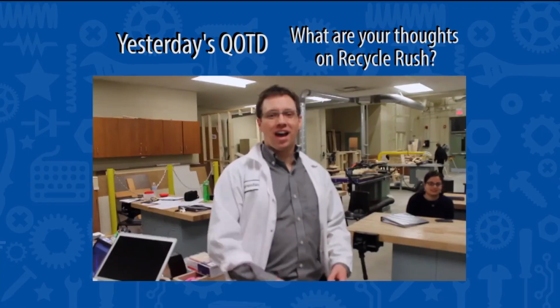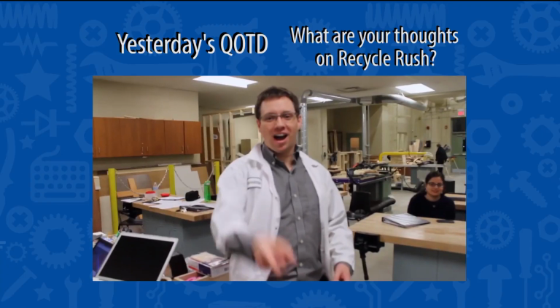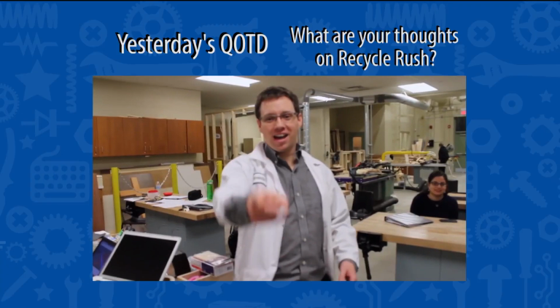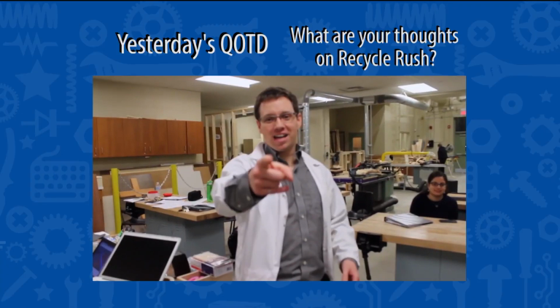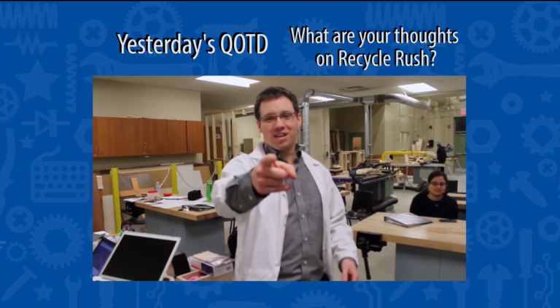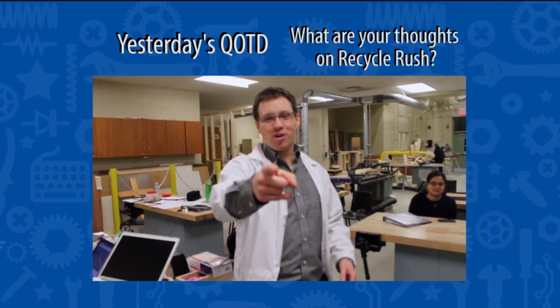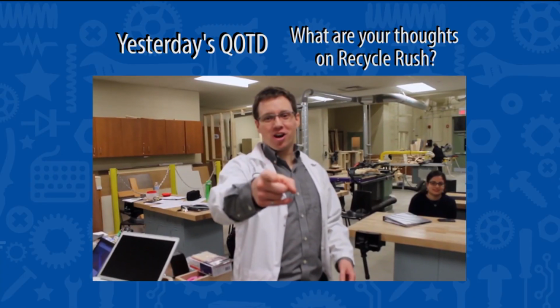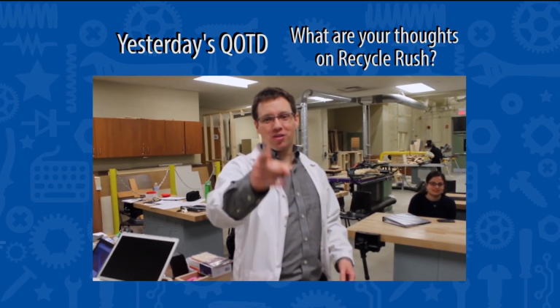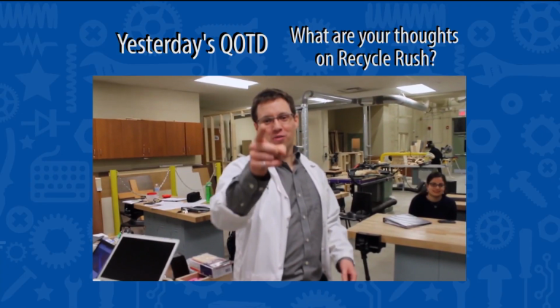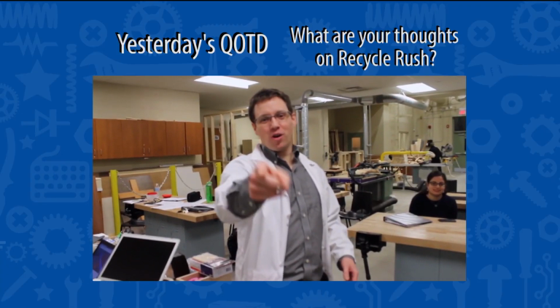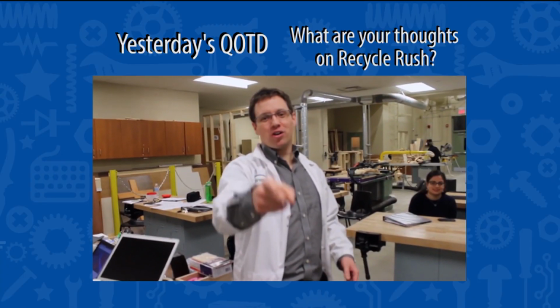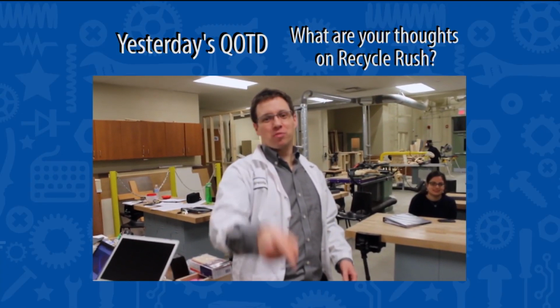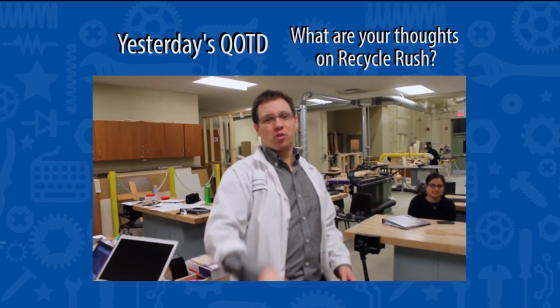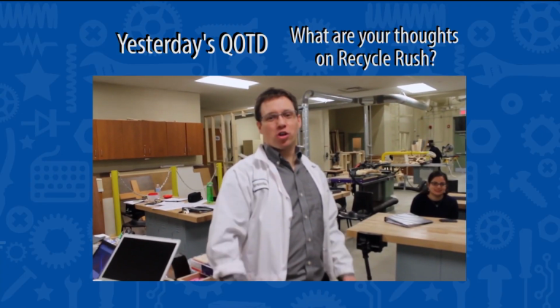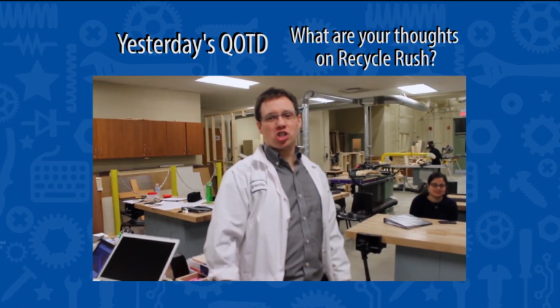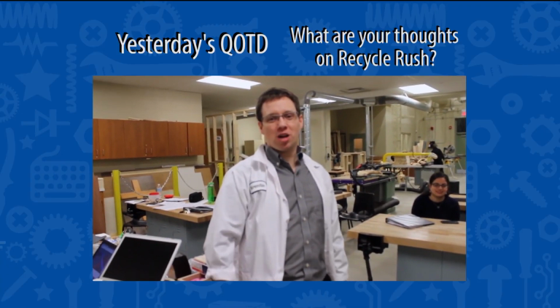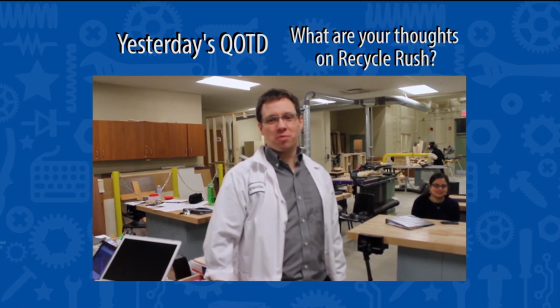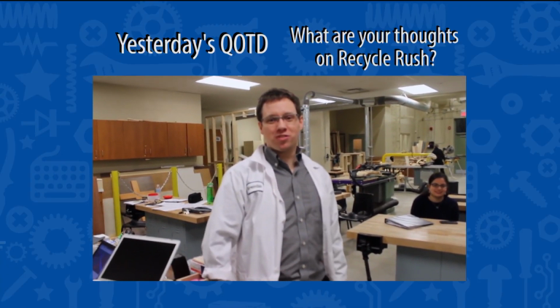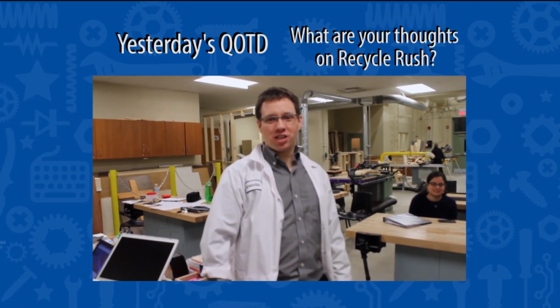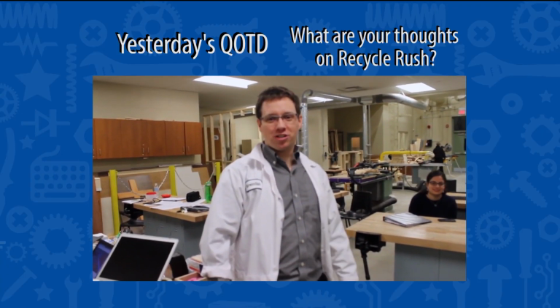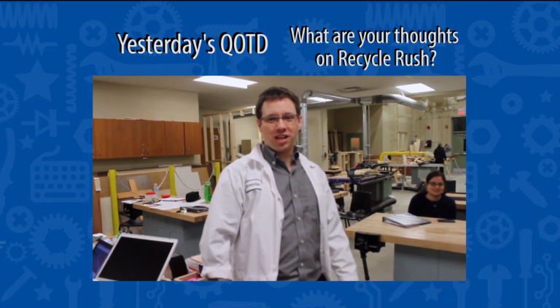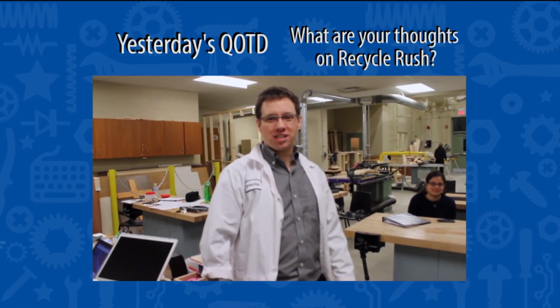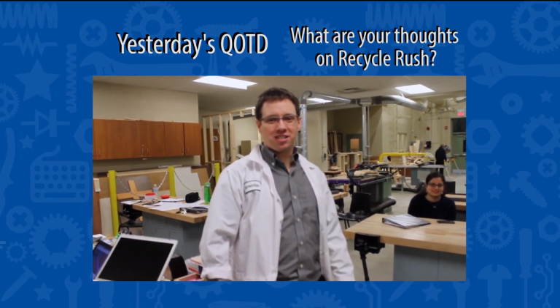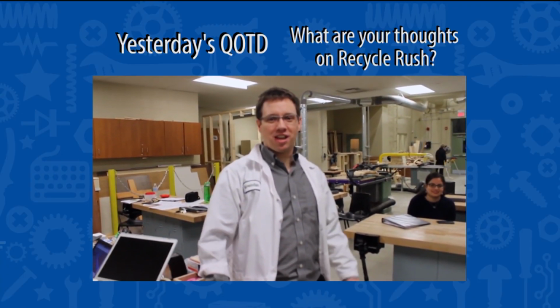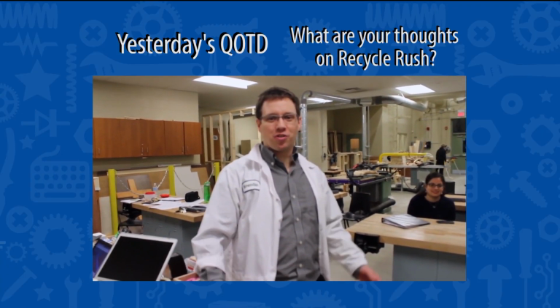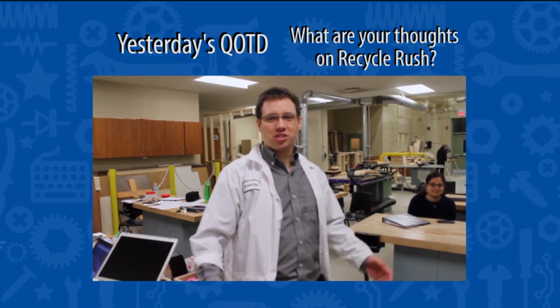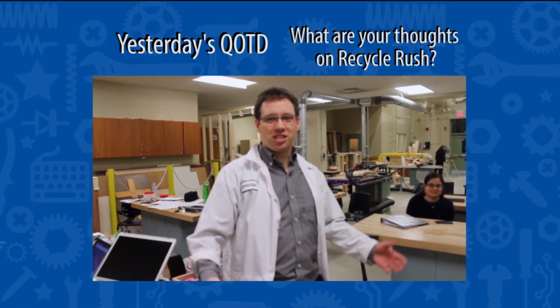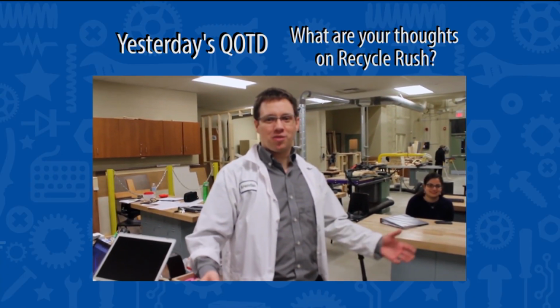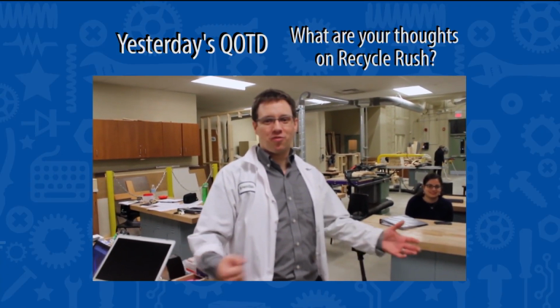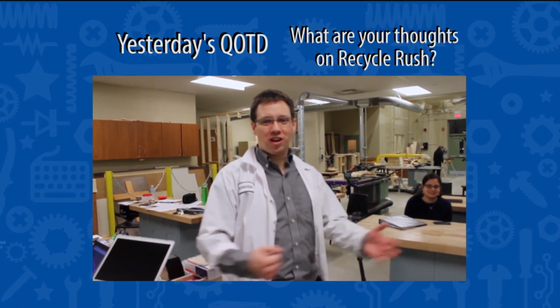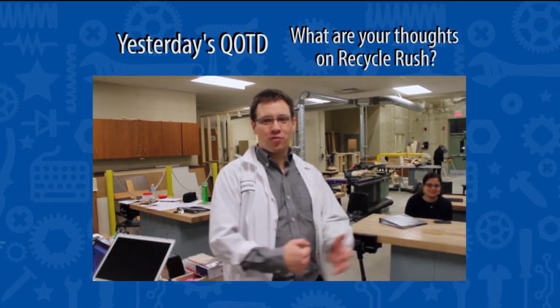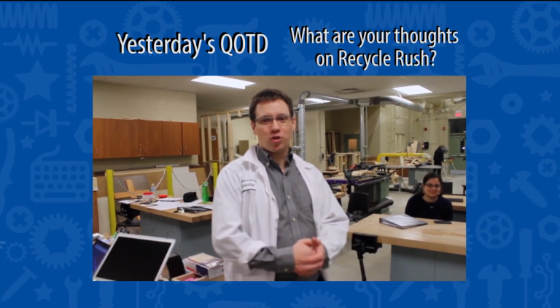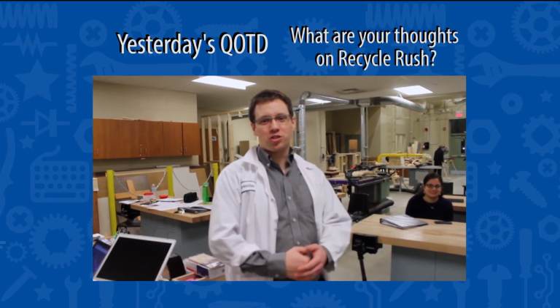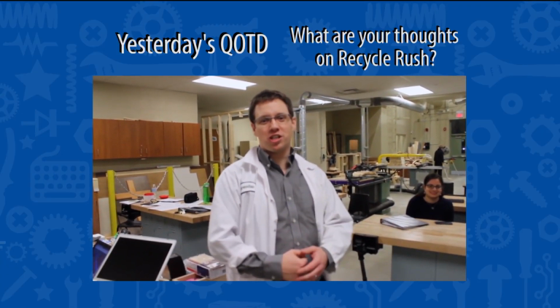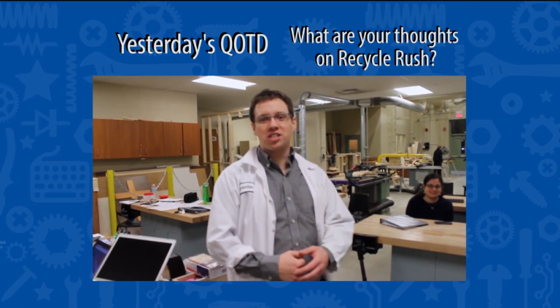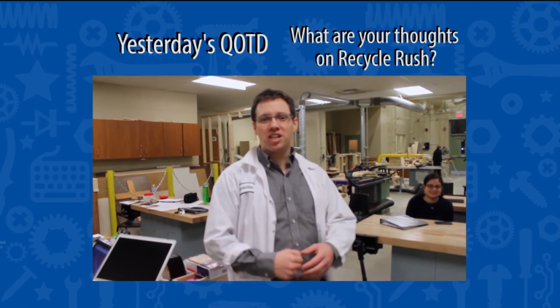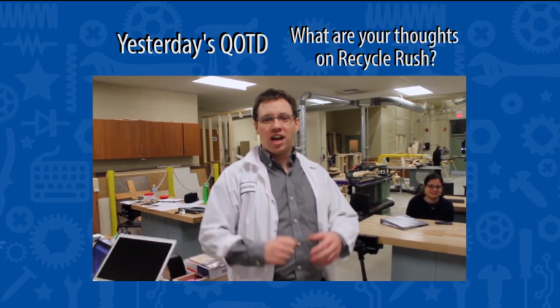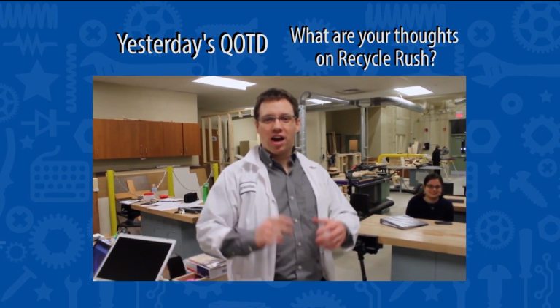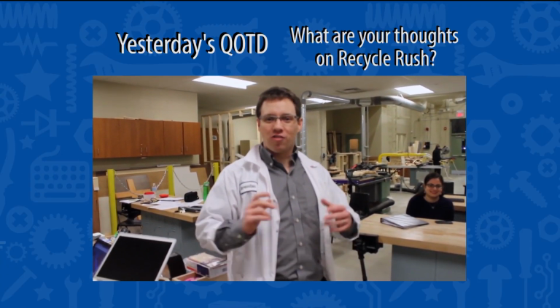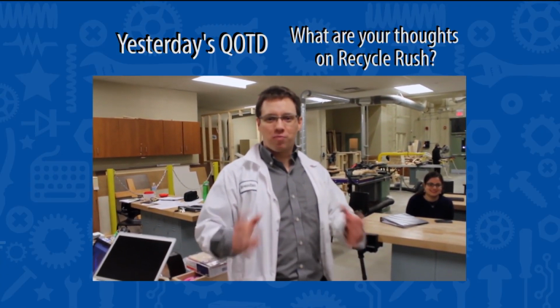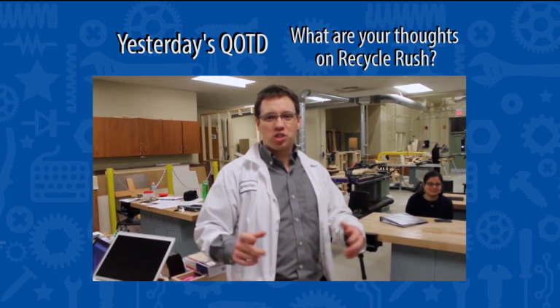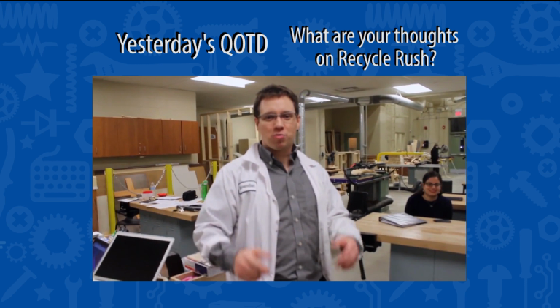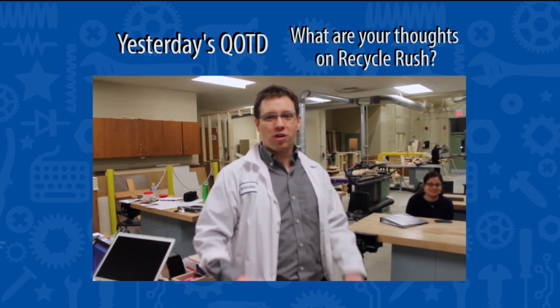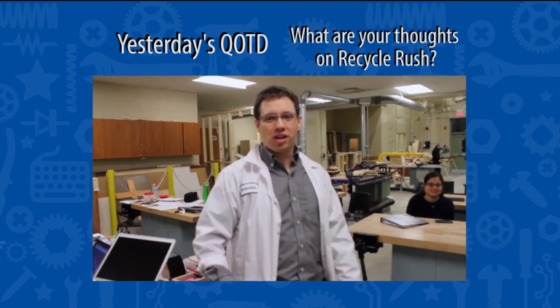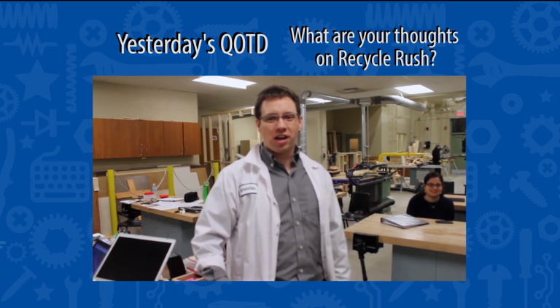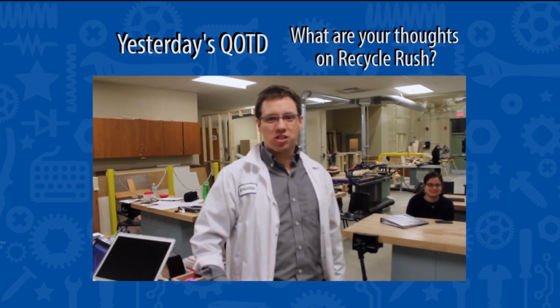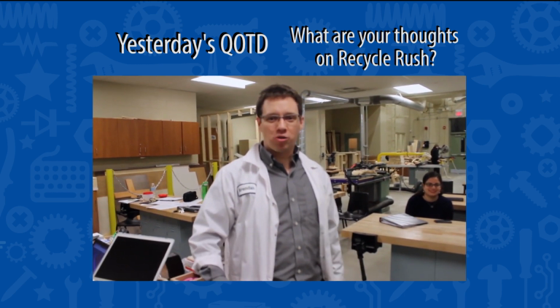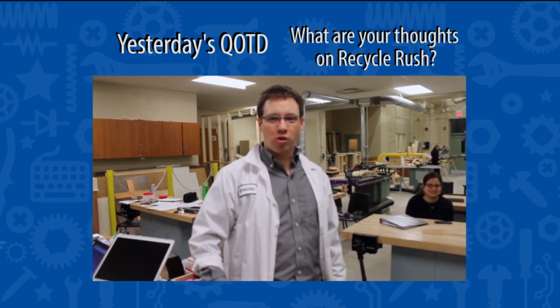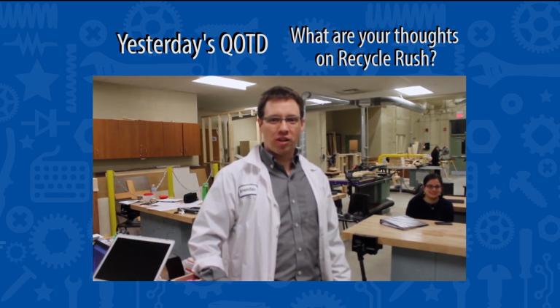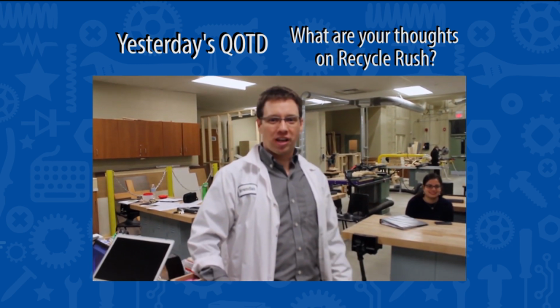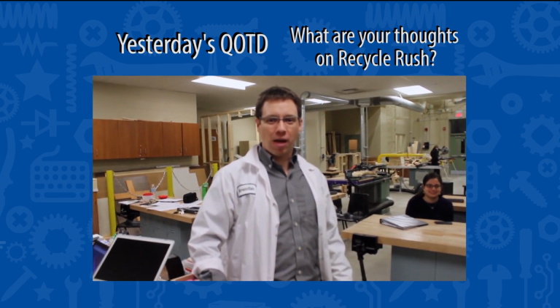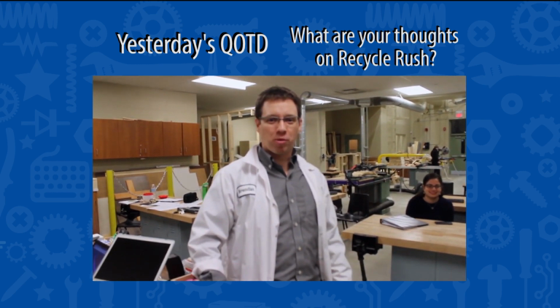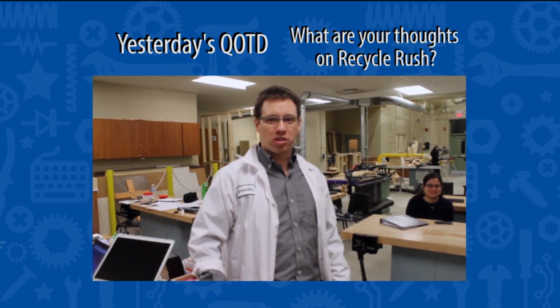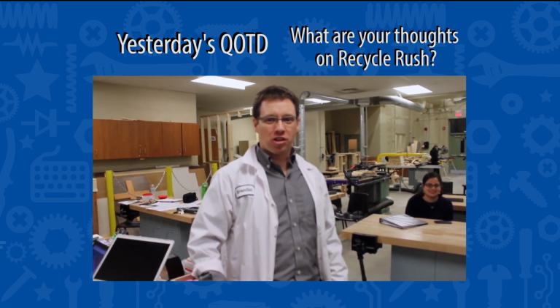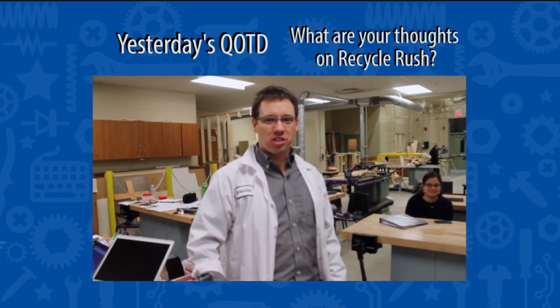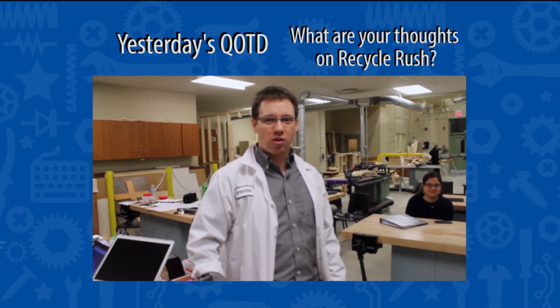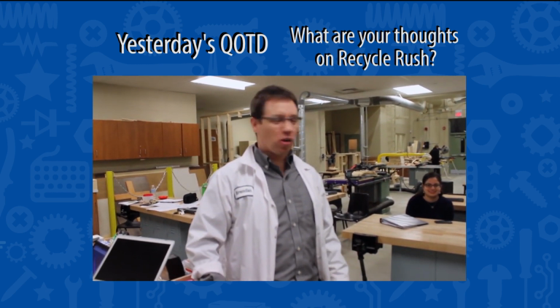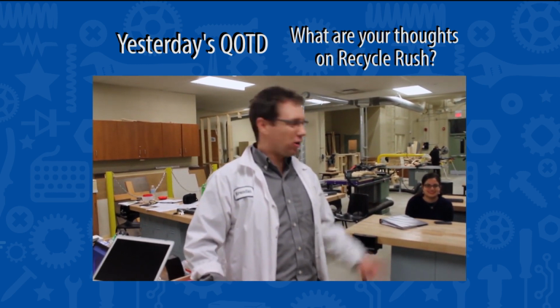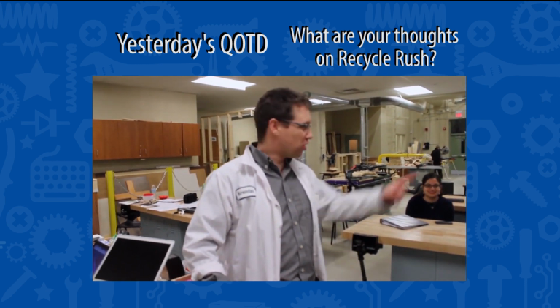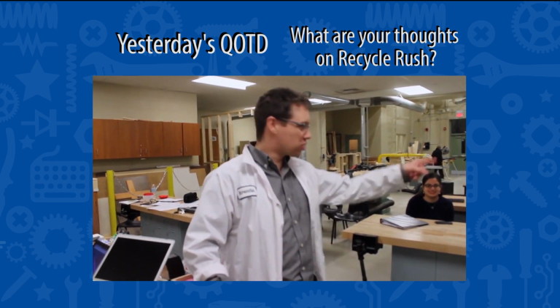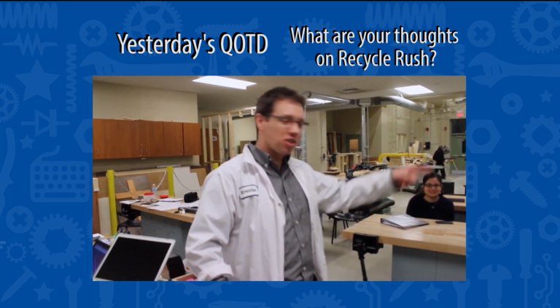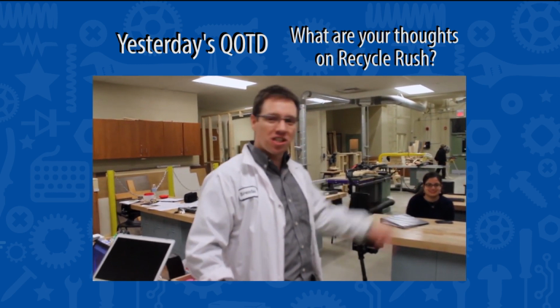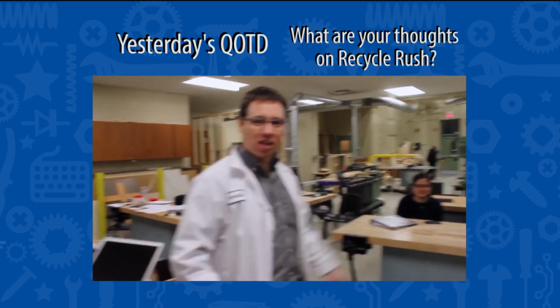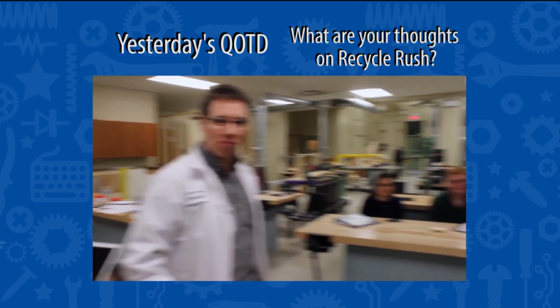Hi Andy! Welcome to the workshop of Celtex, FRC Team 5406 out of Bishop Ryan High School in Hamilton, Ontario. And here's our team.